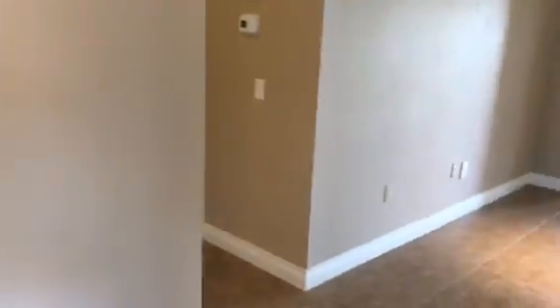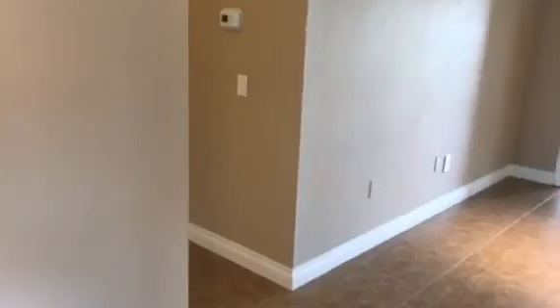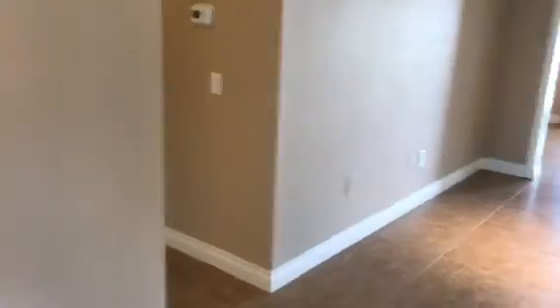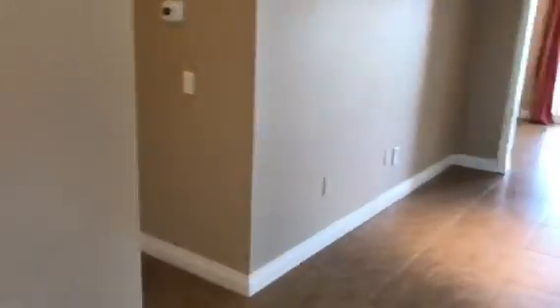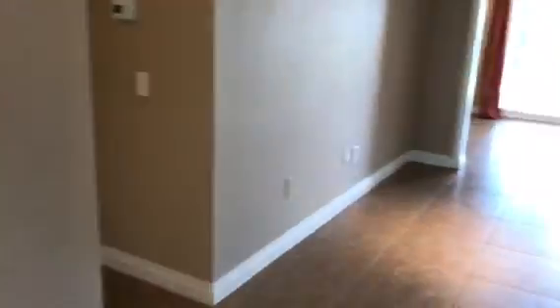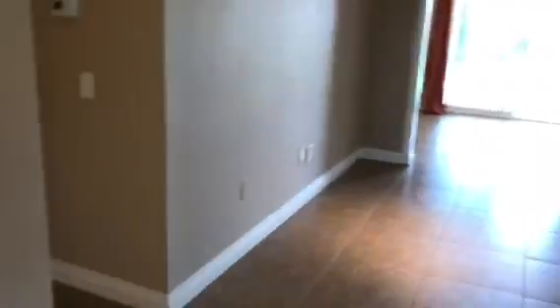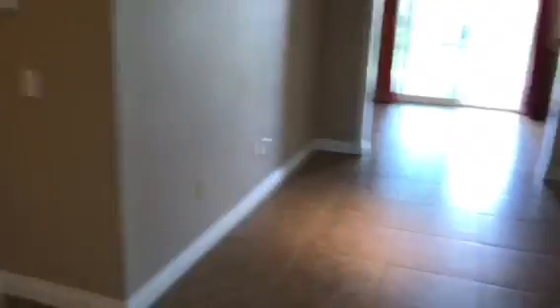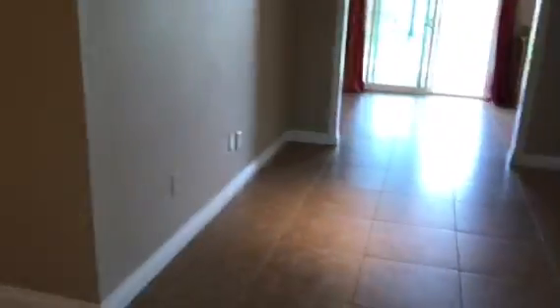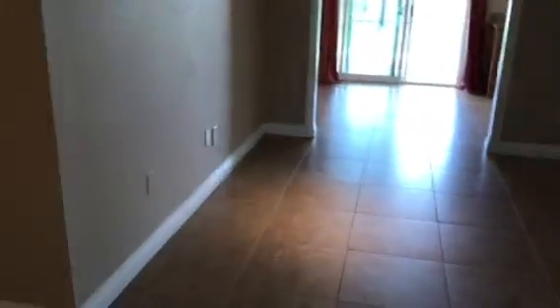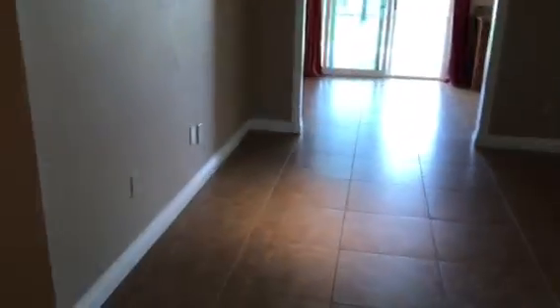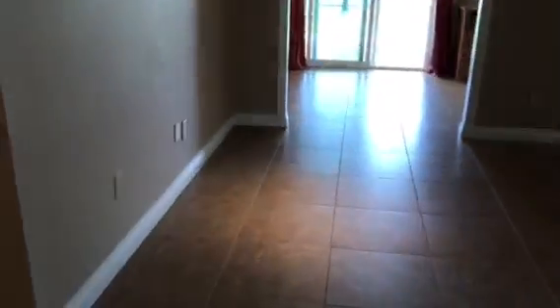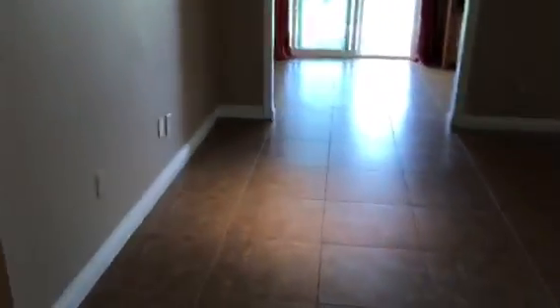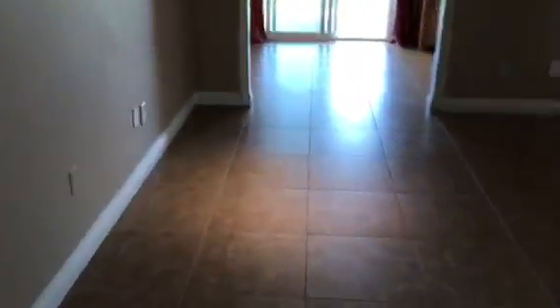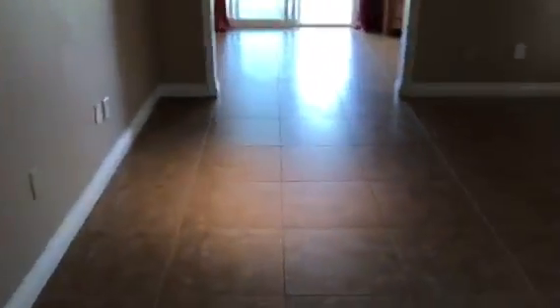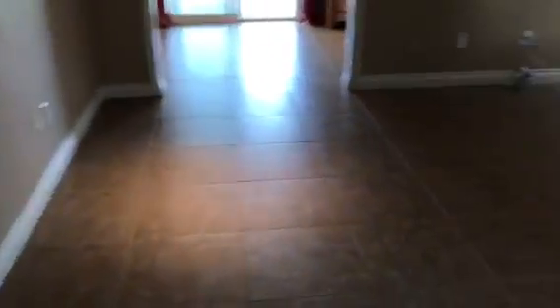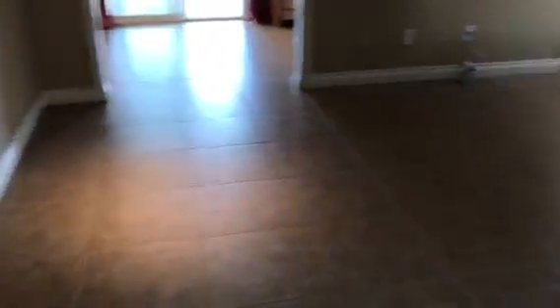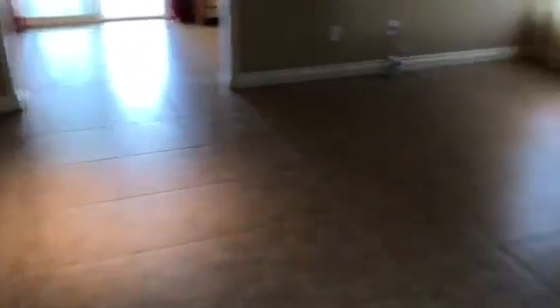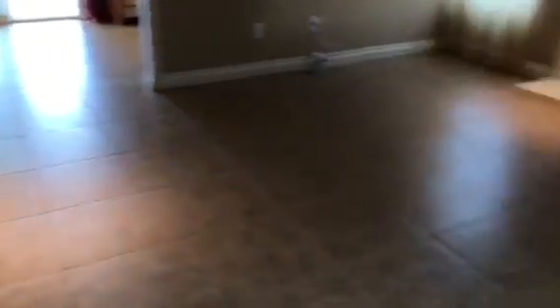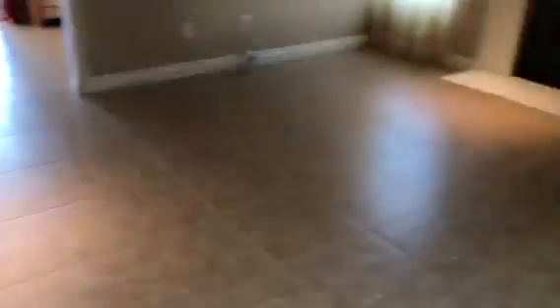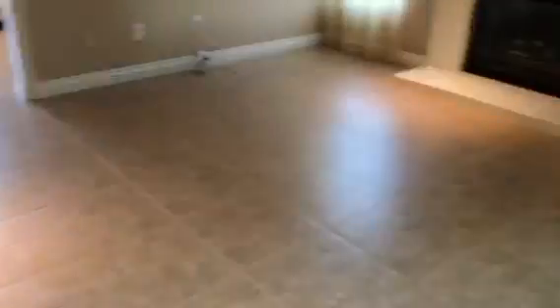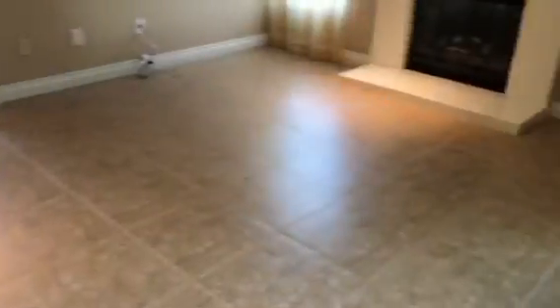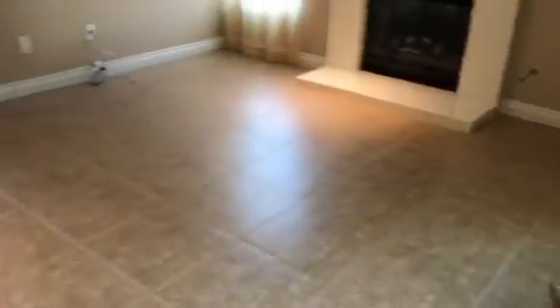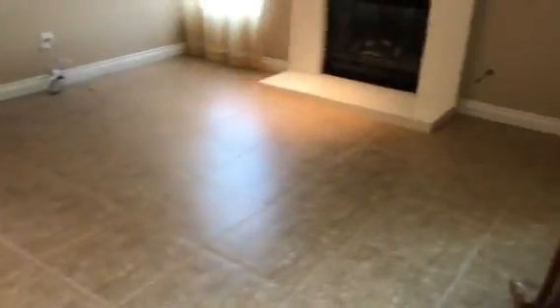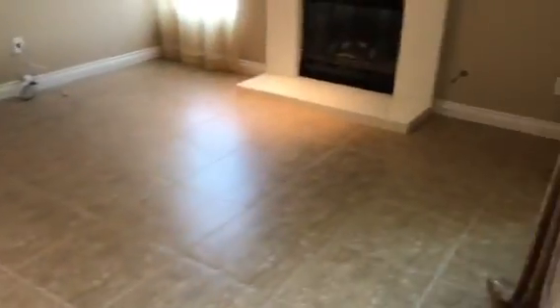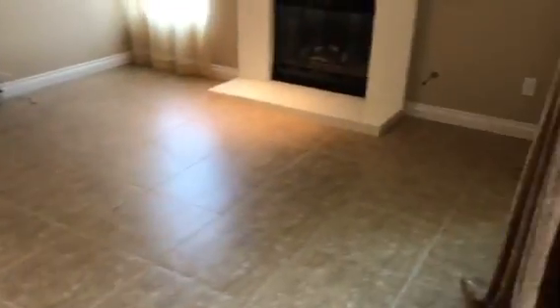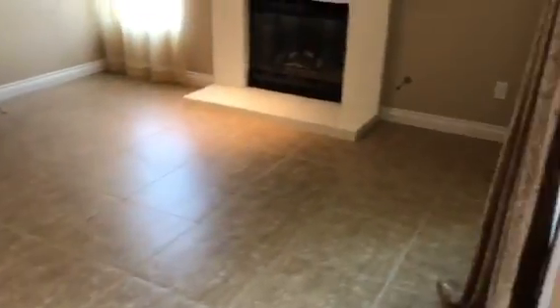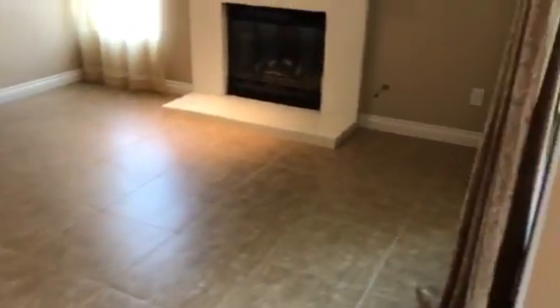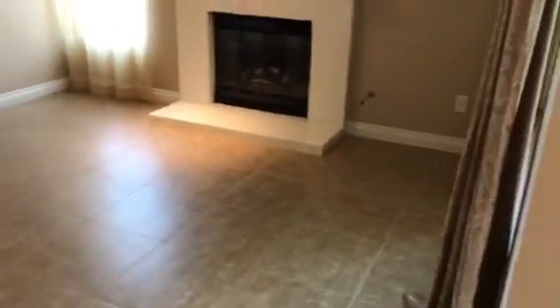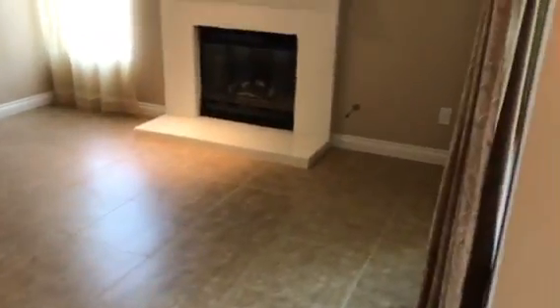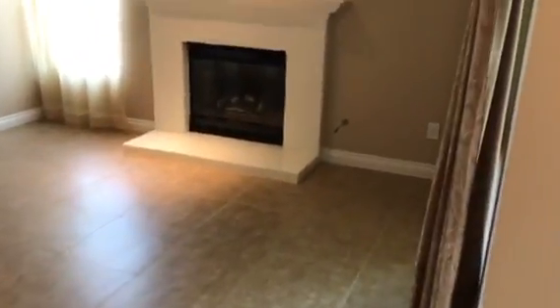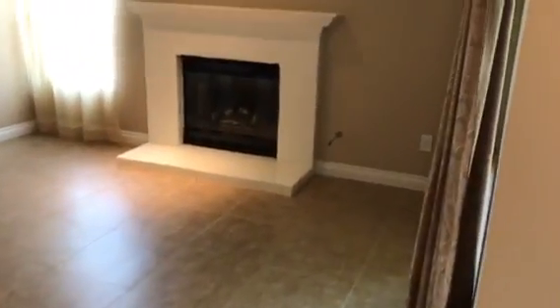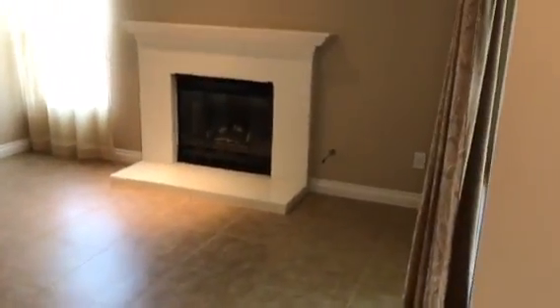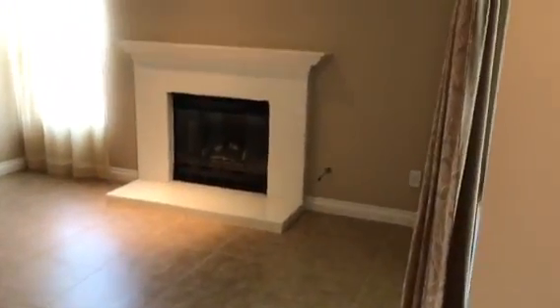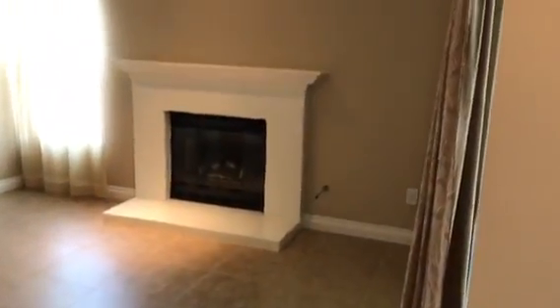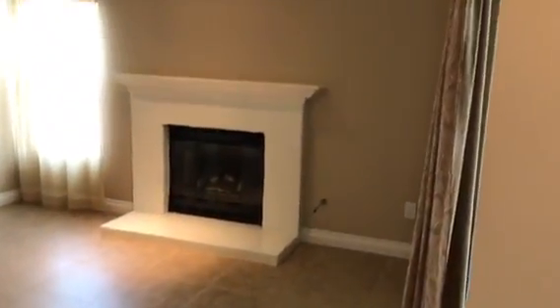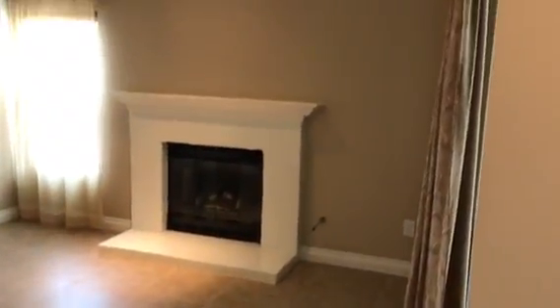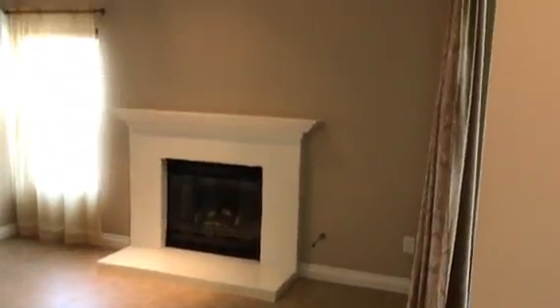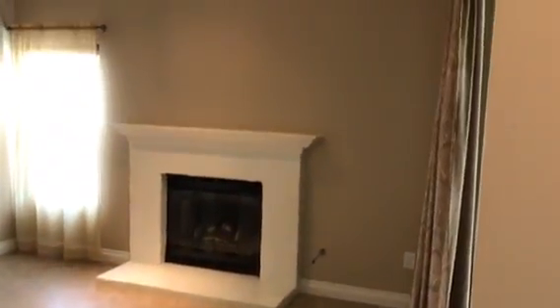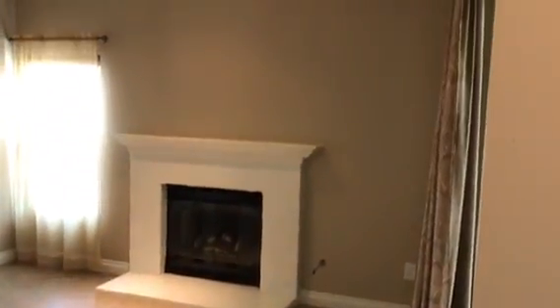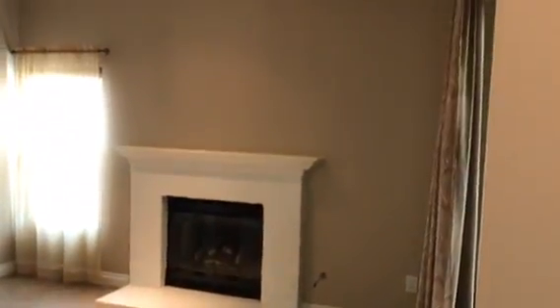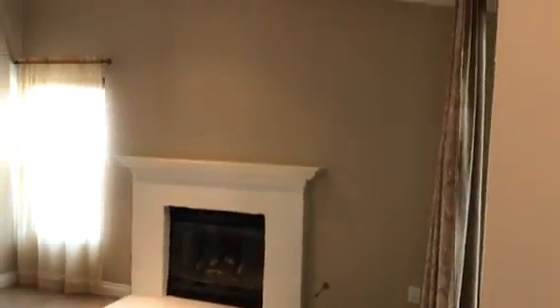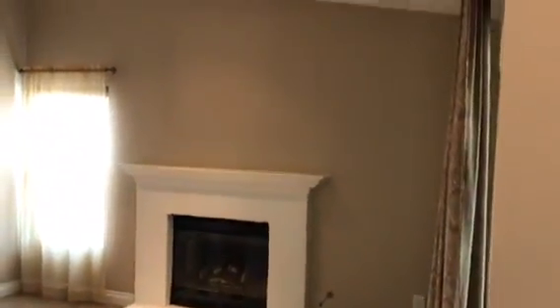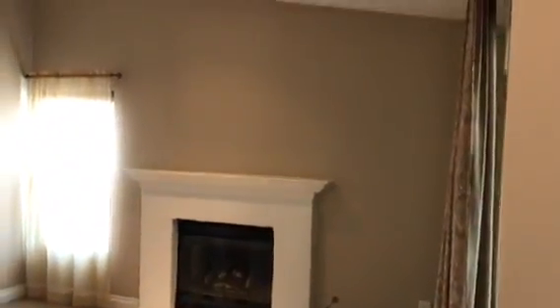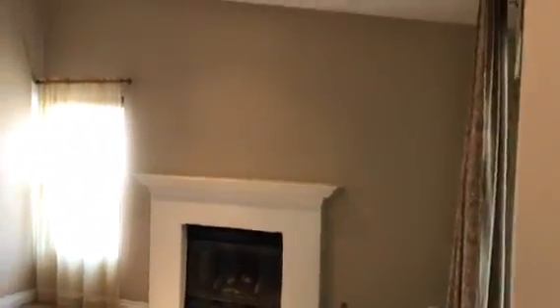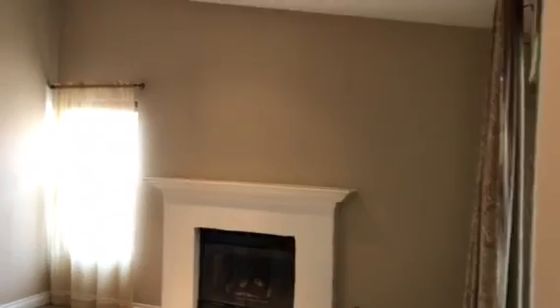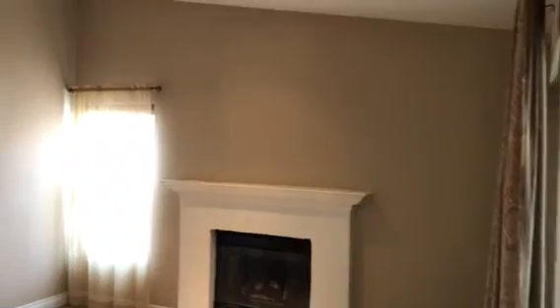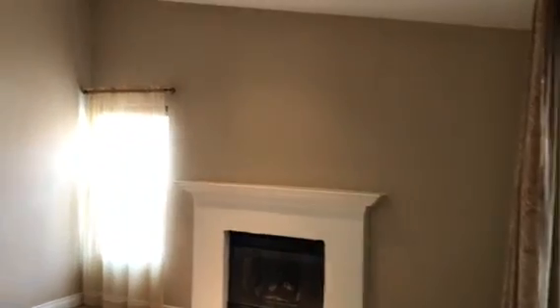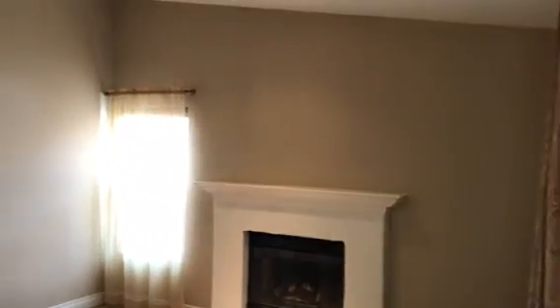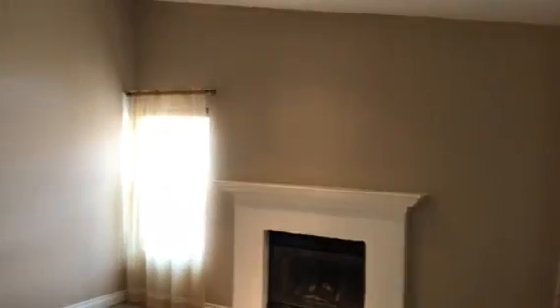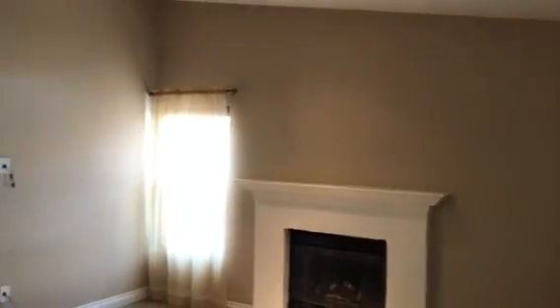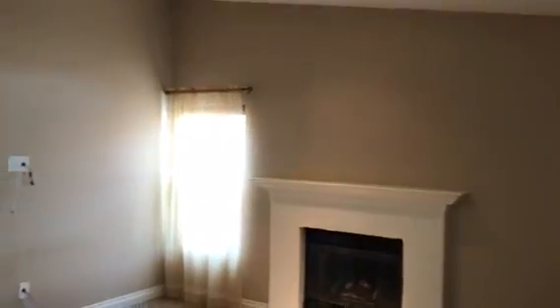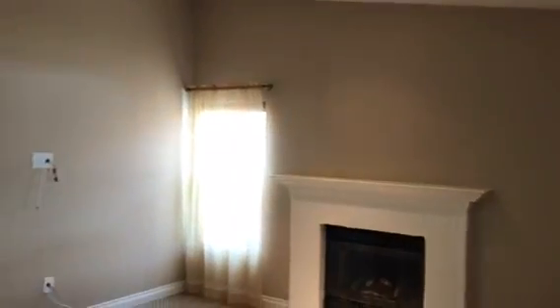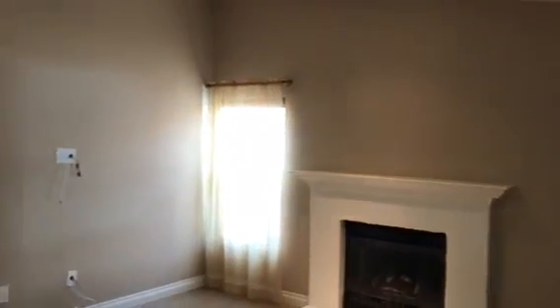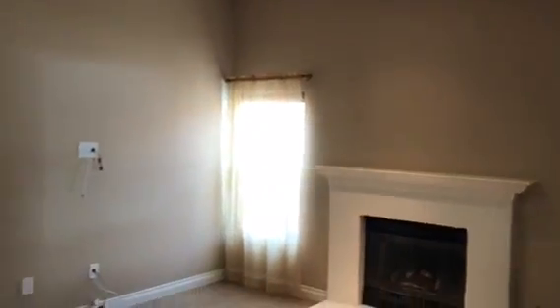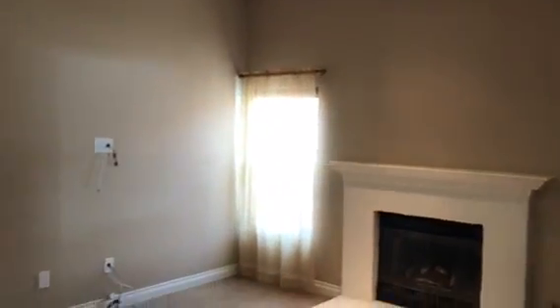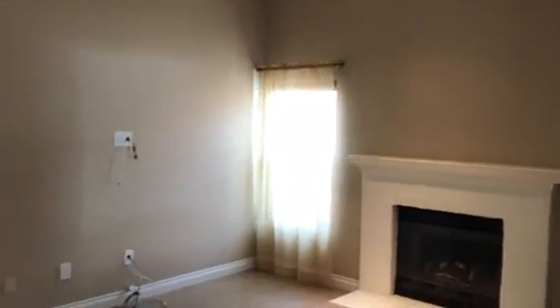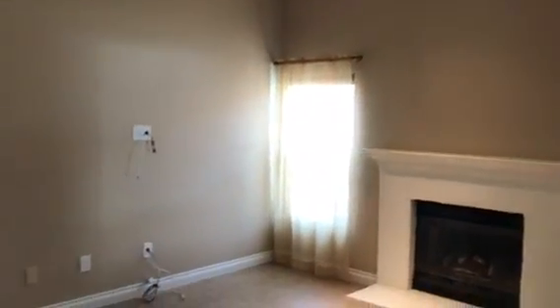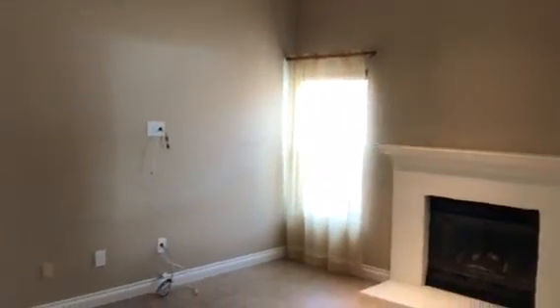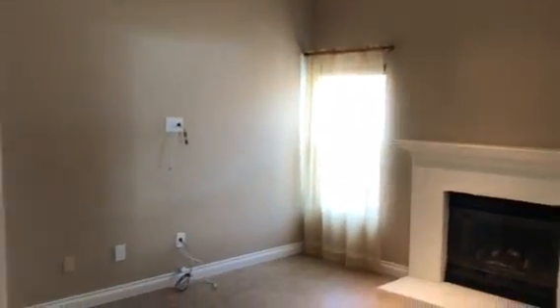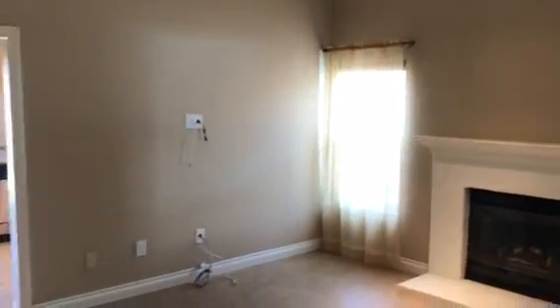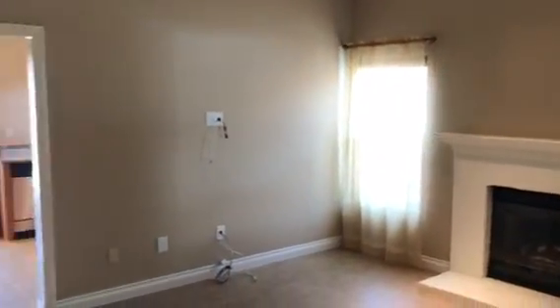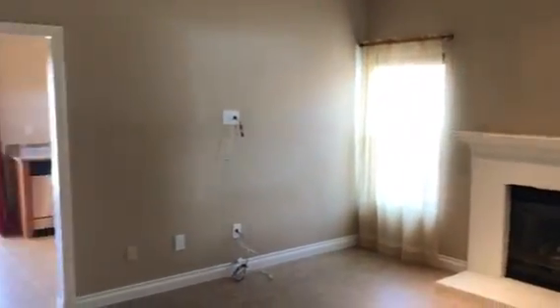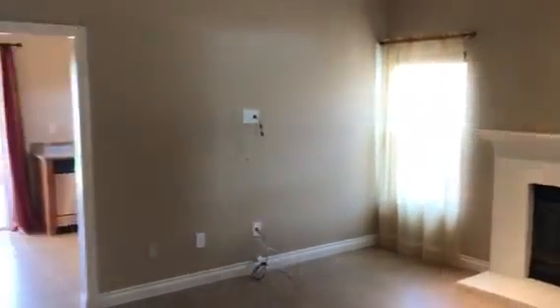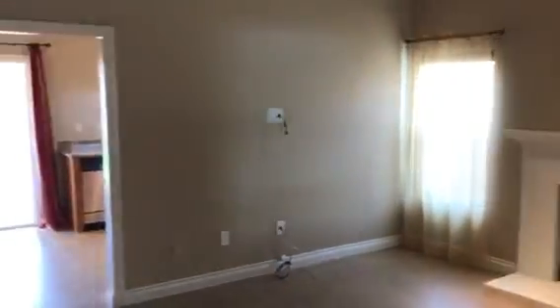So we enter here into the living room, featuring a fireplace and nice tile flooring.